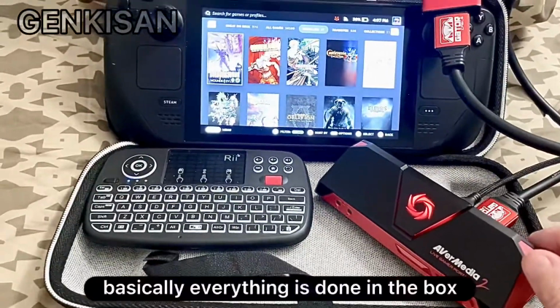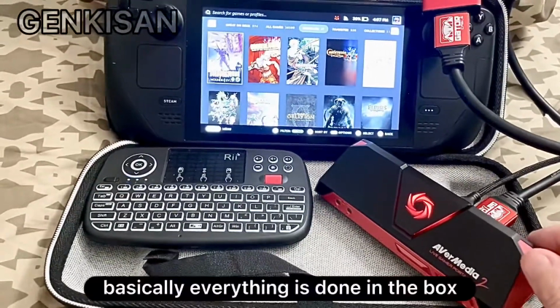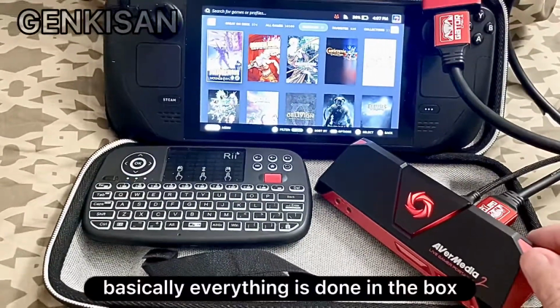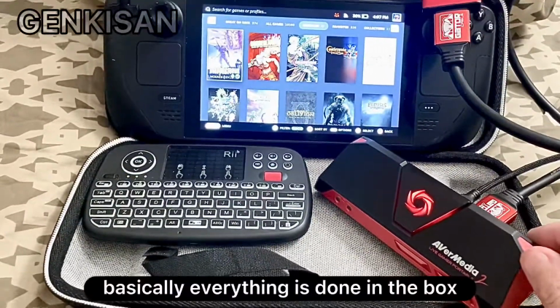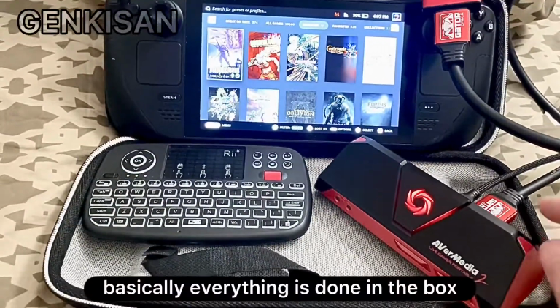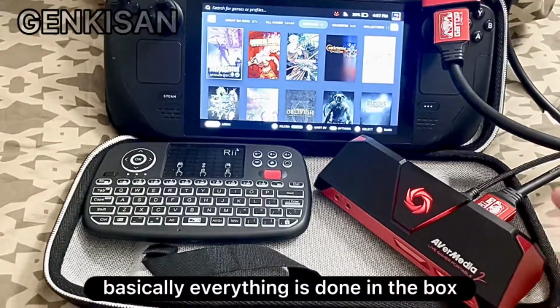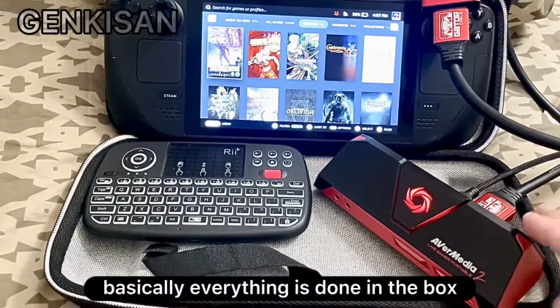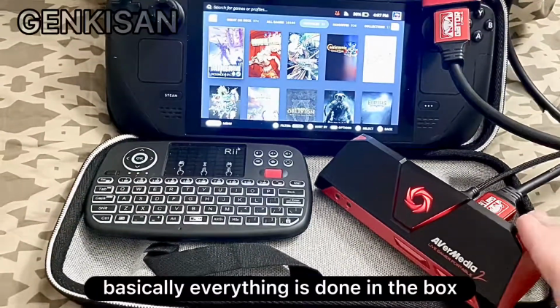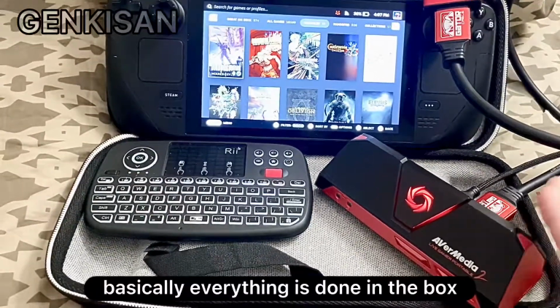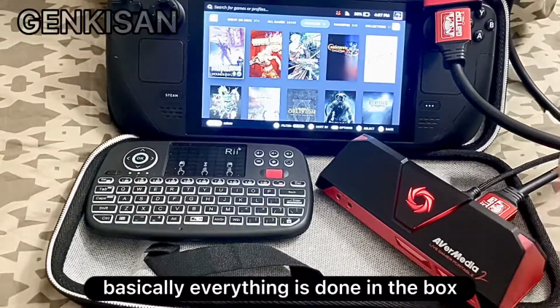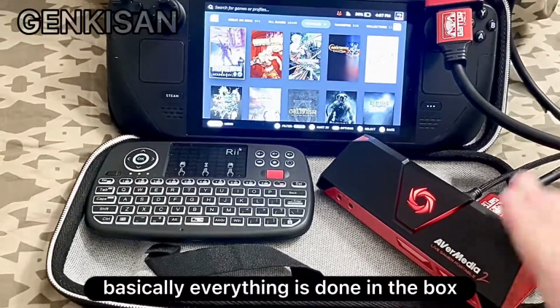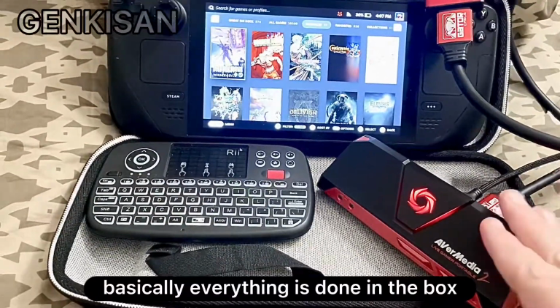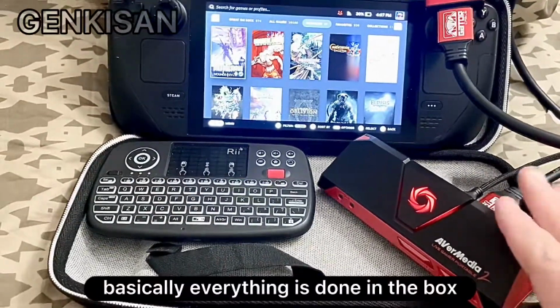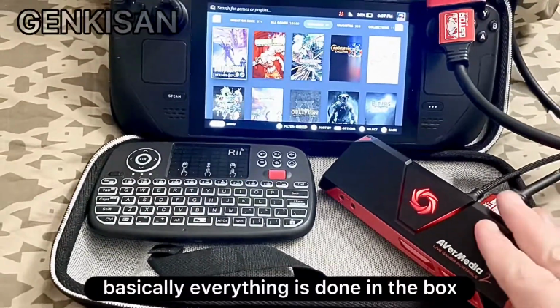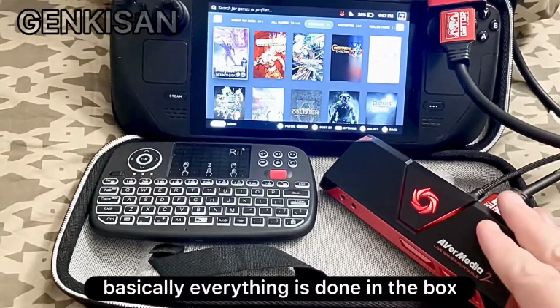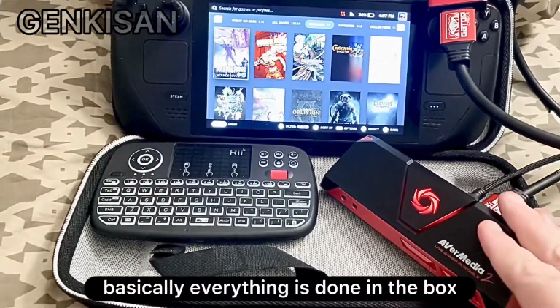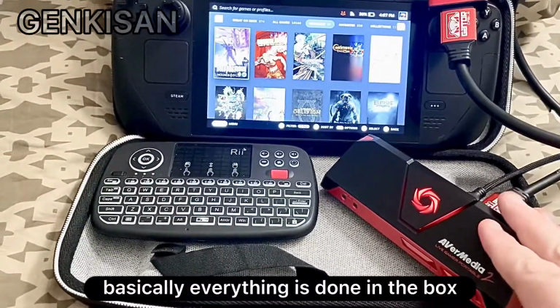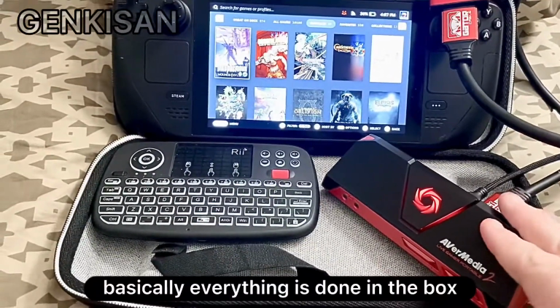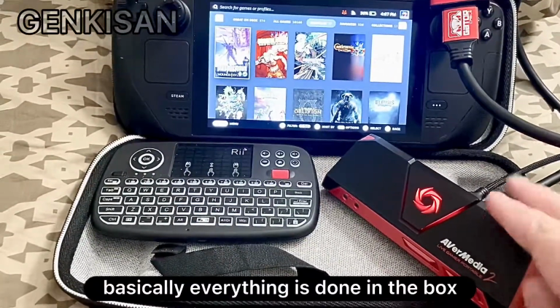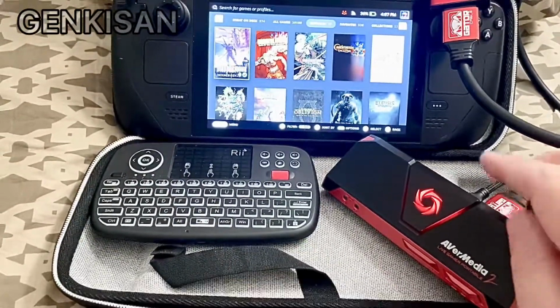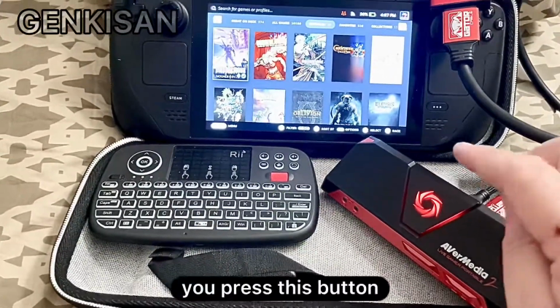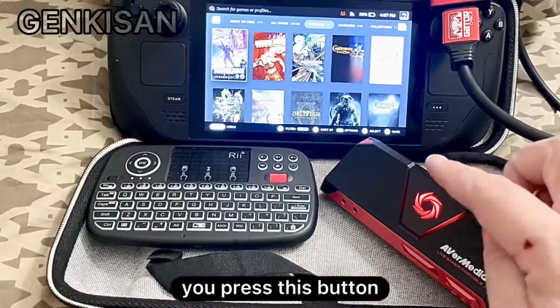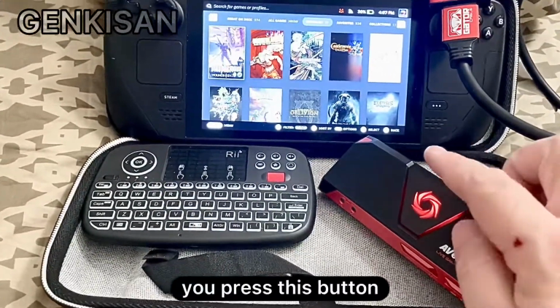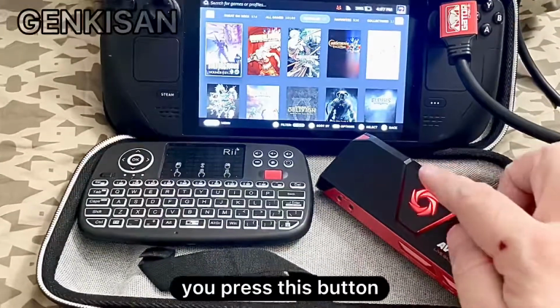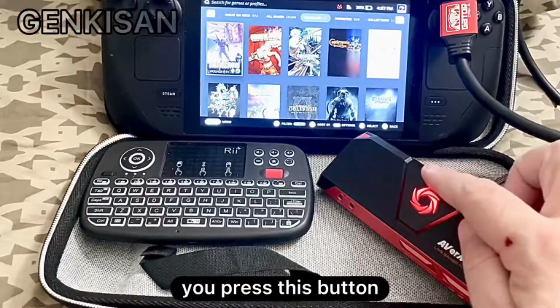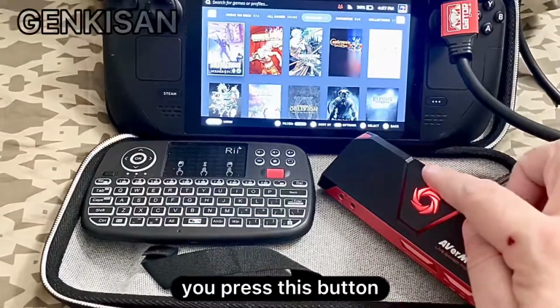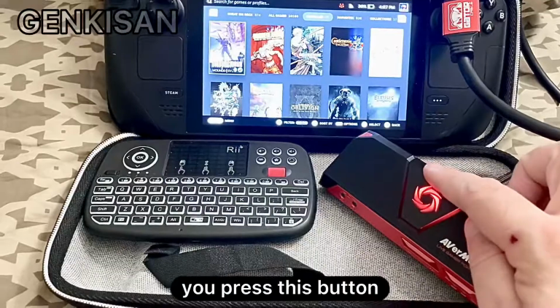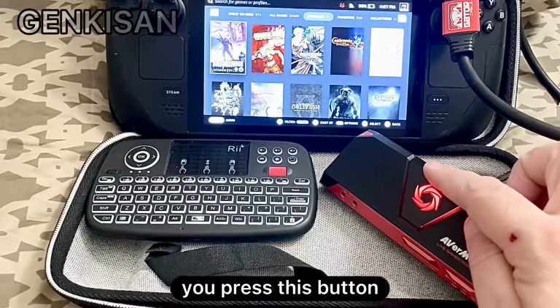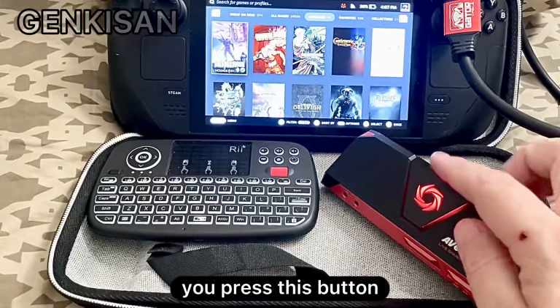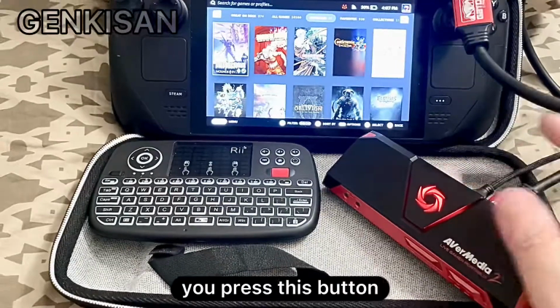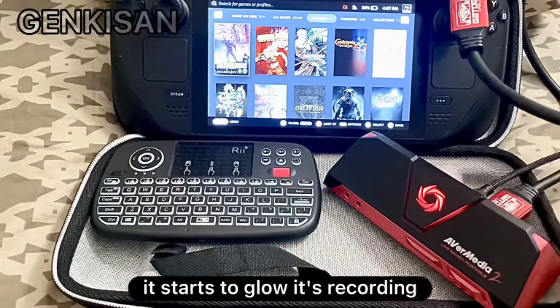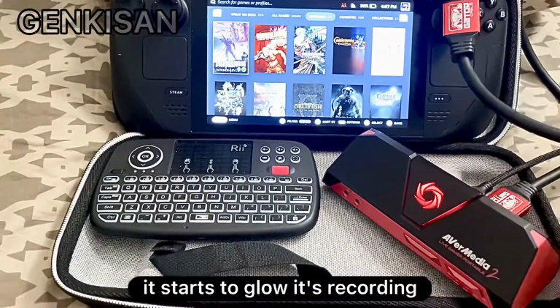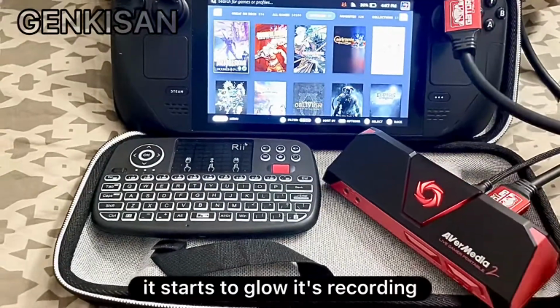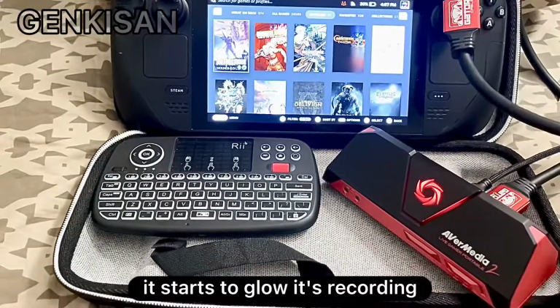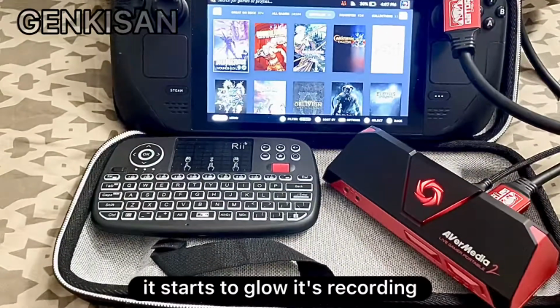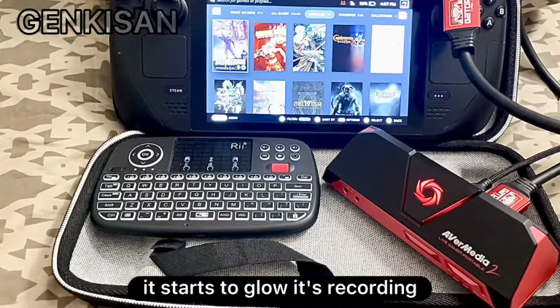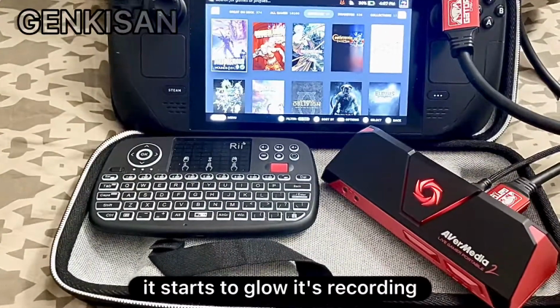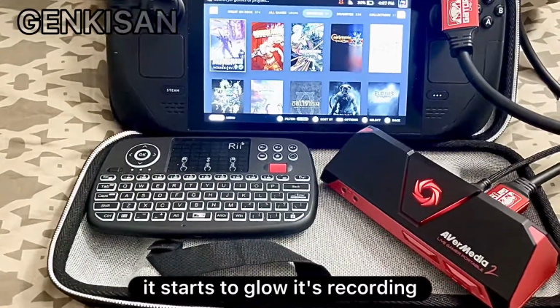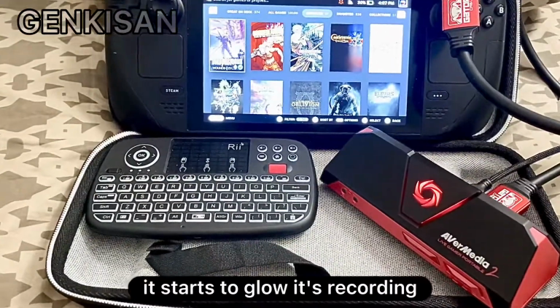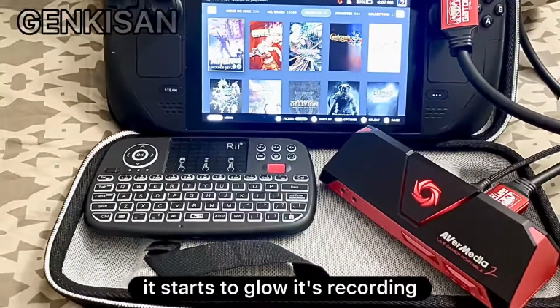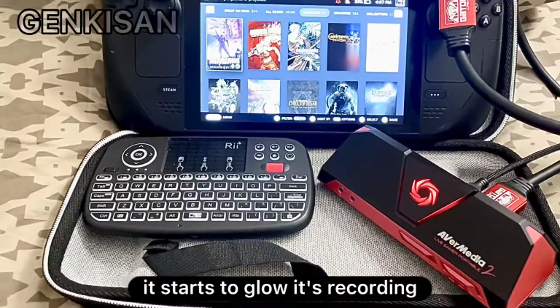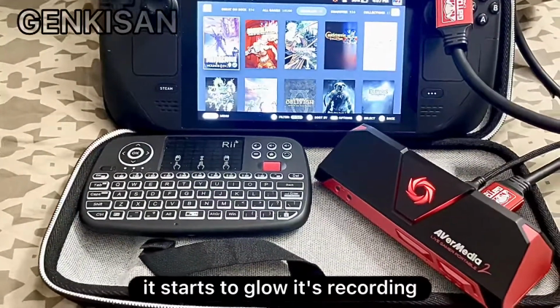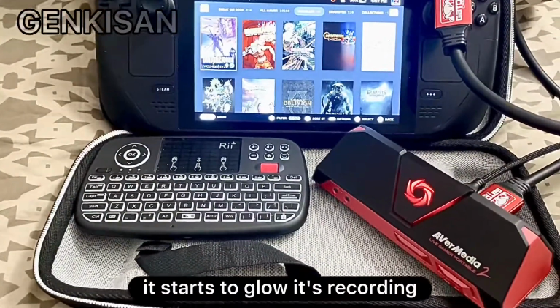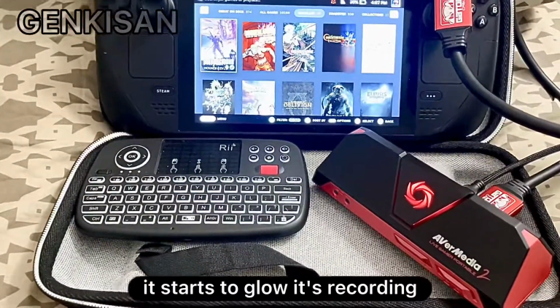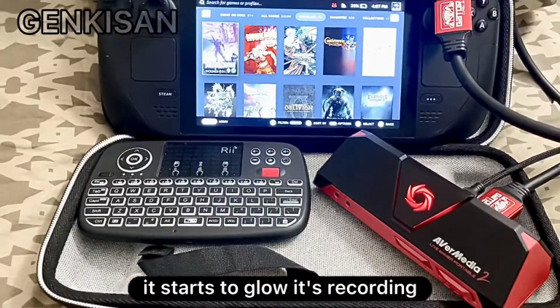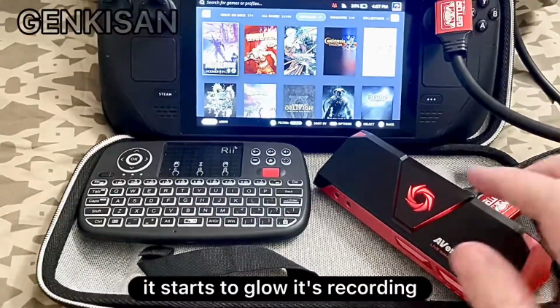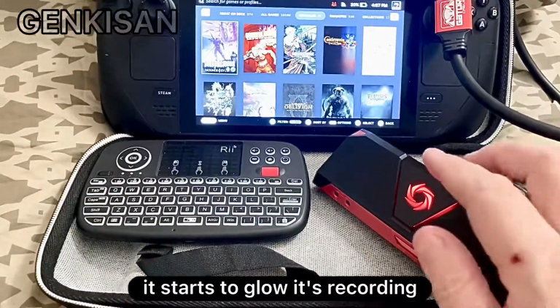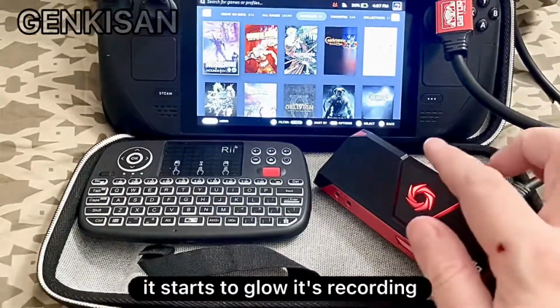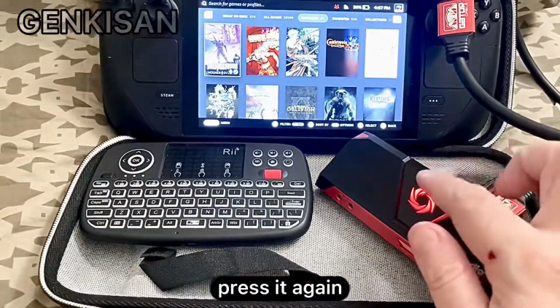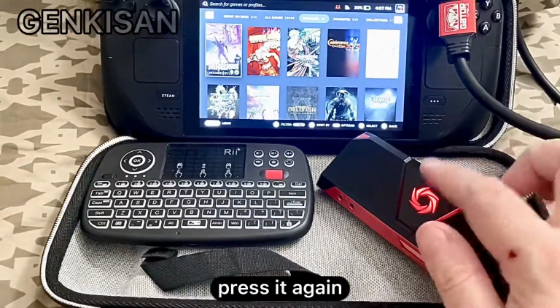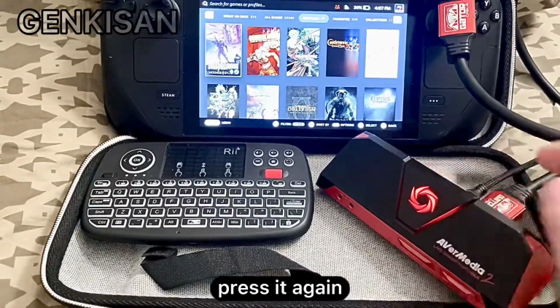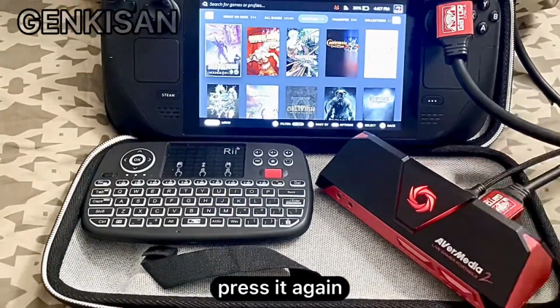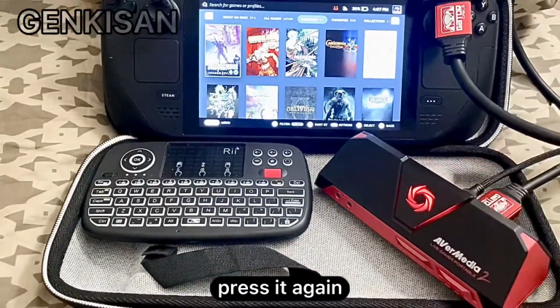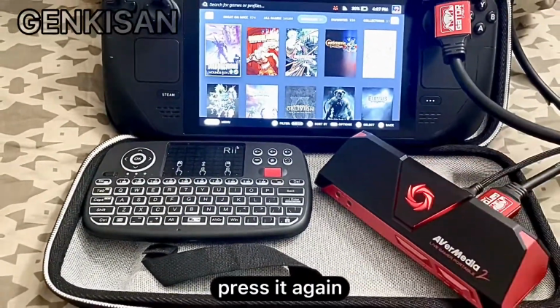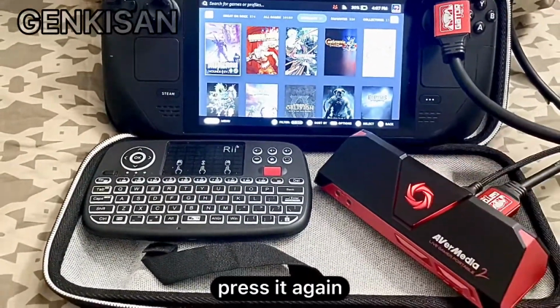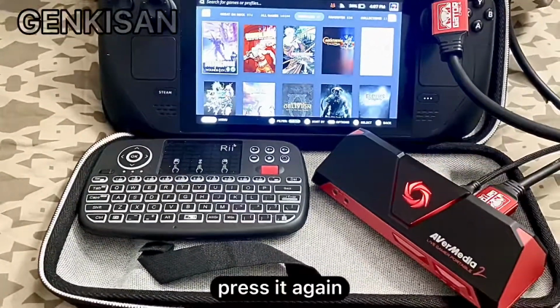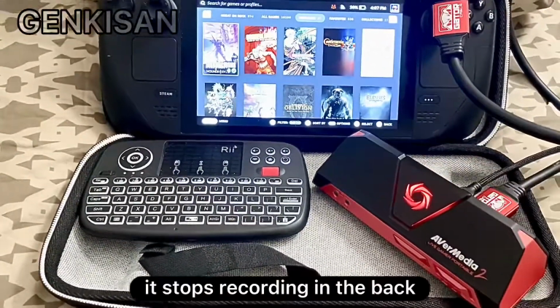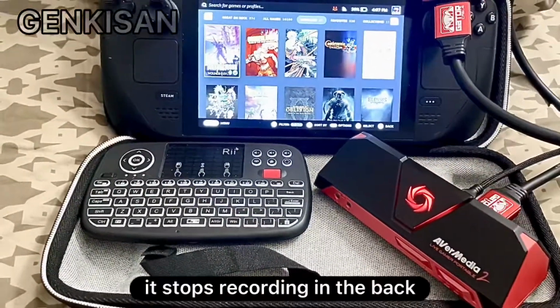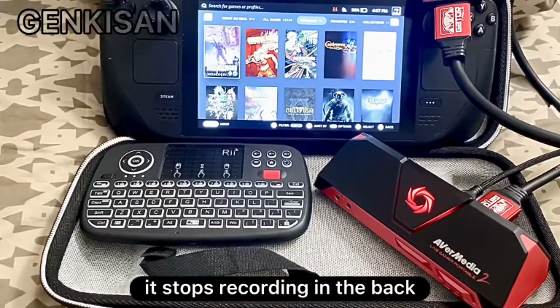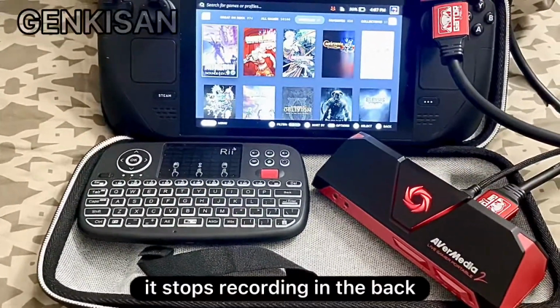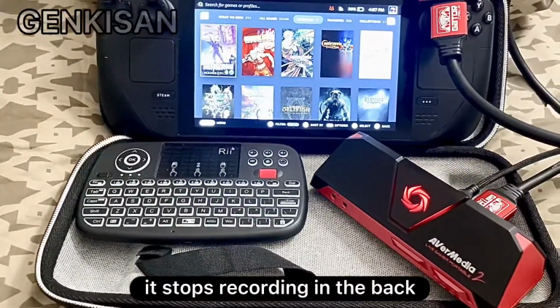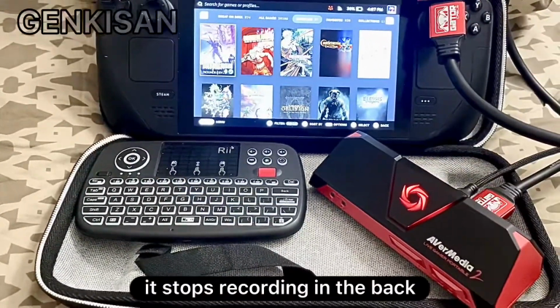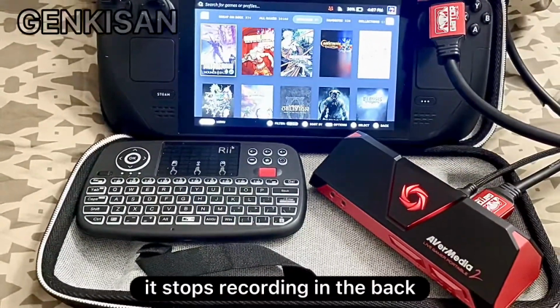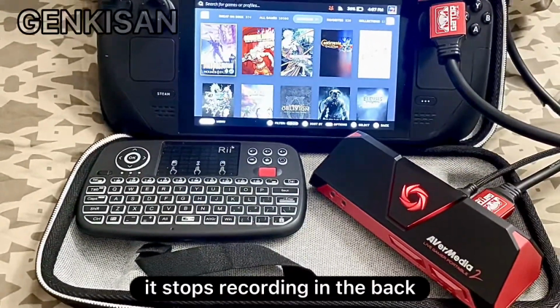Basically everything is done in the box. You press this button, it starts to glow — it's recording. Press it again, it stops recording.